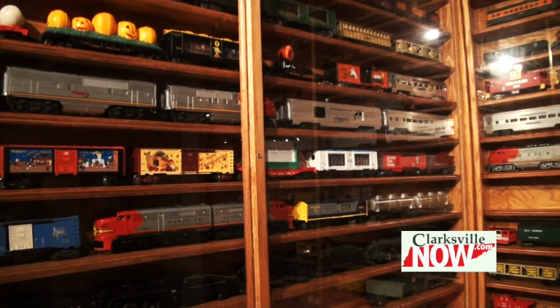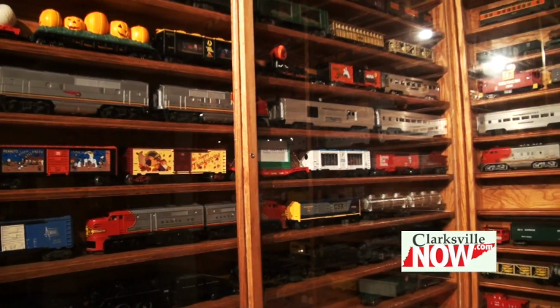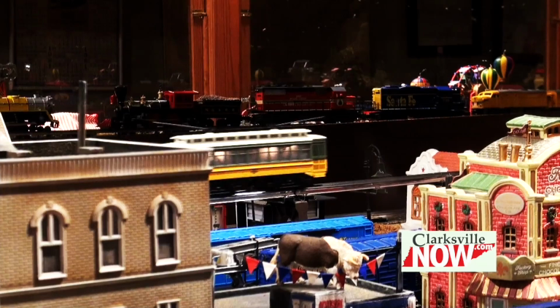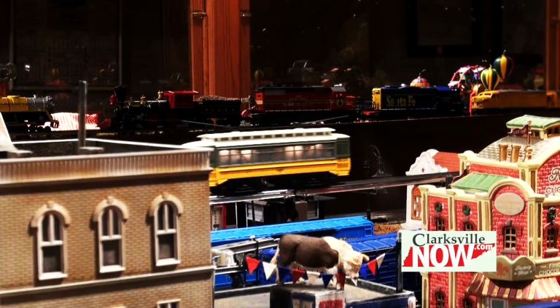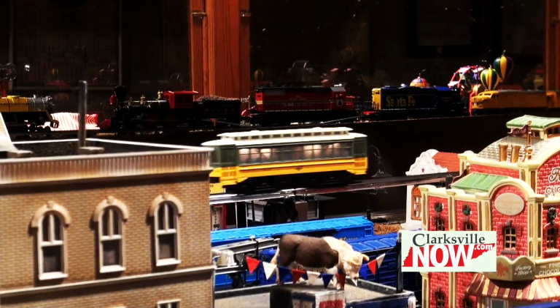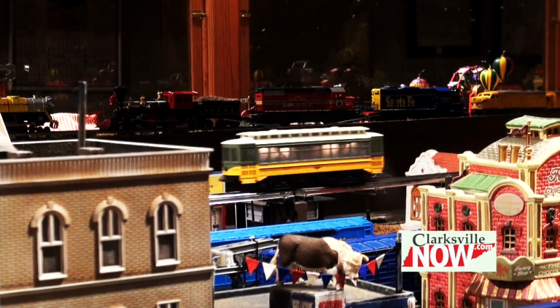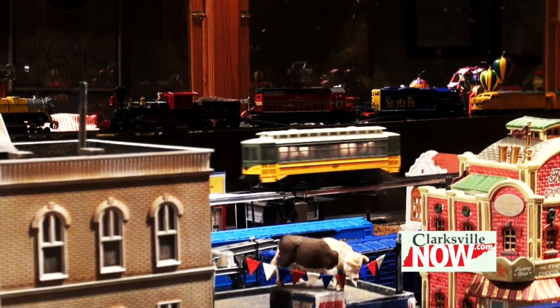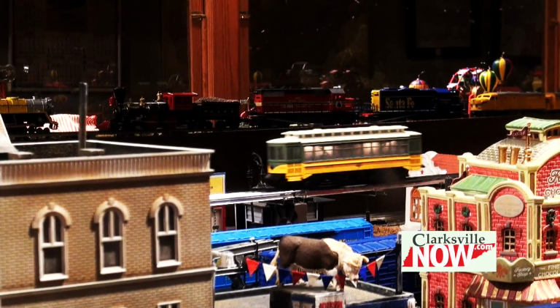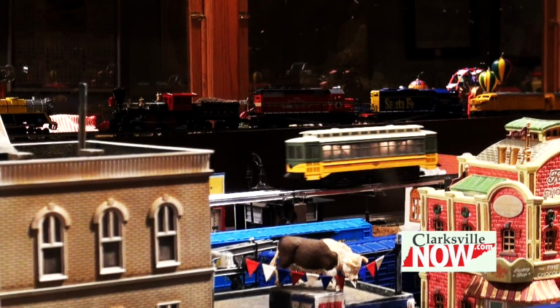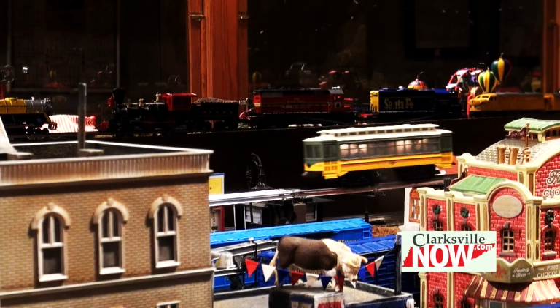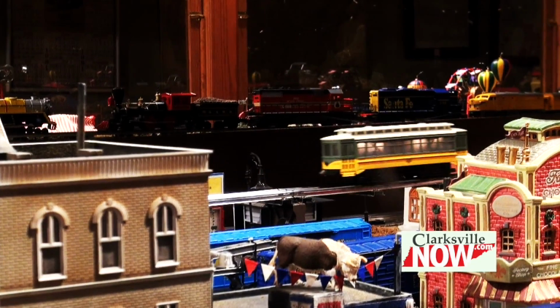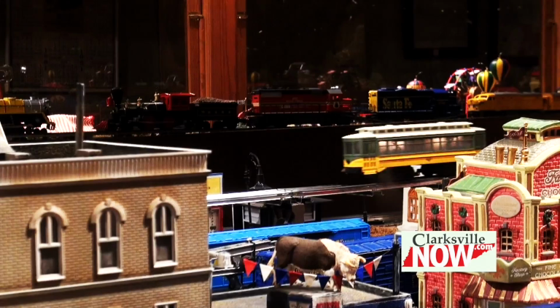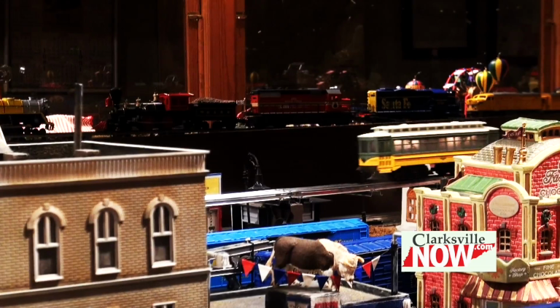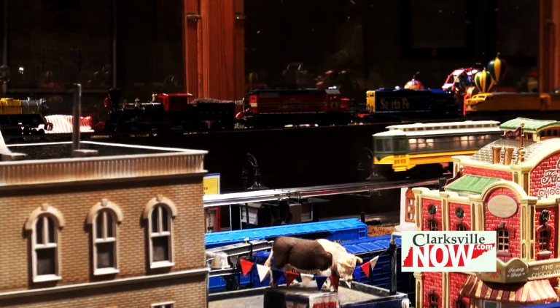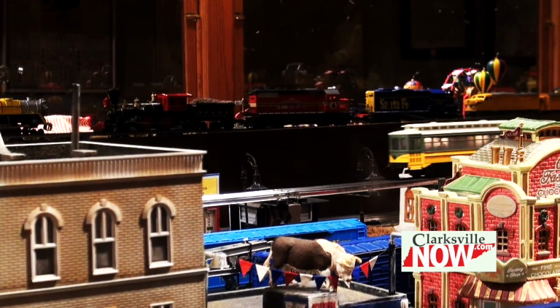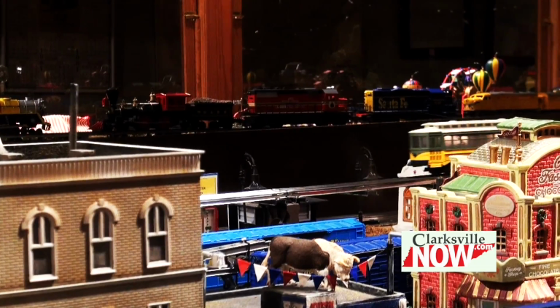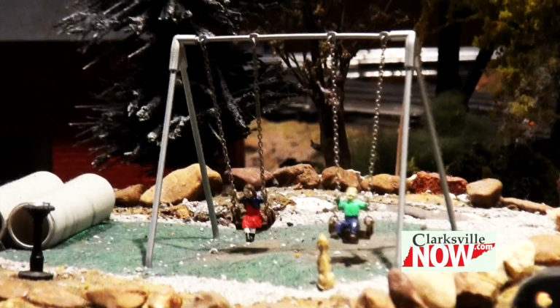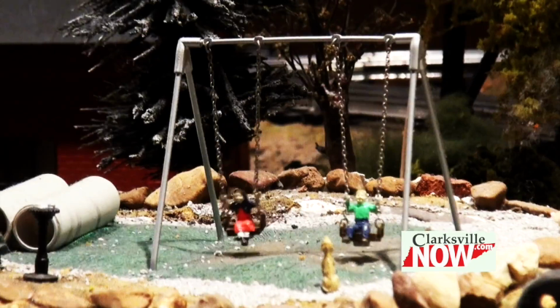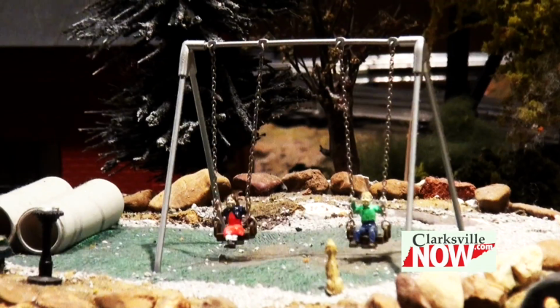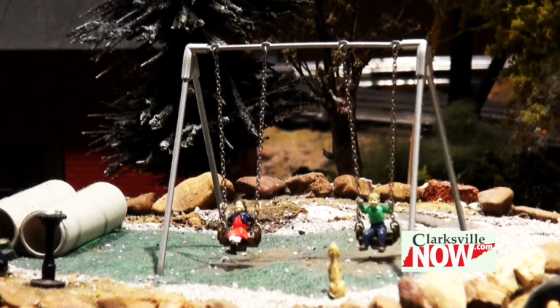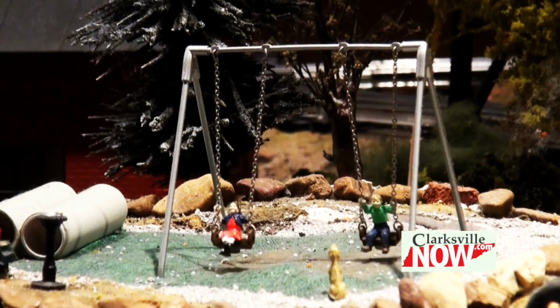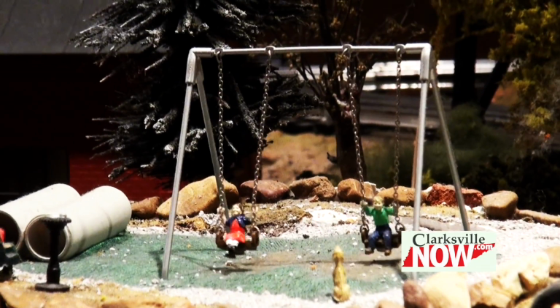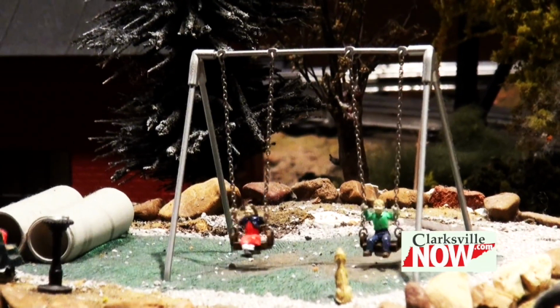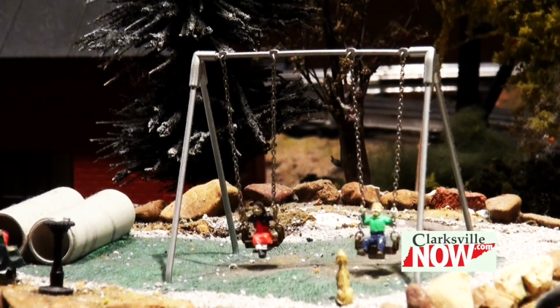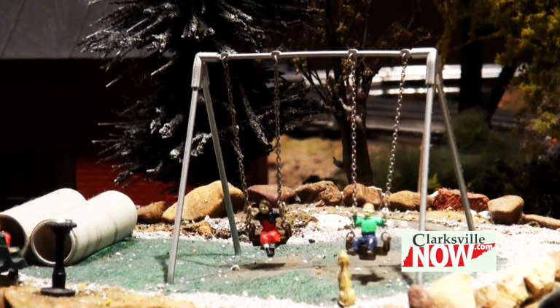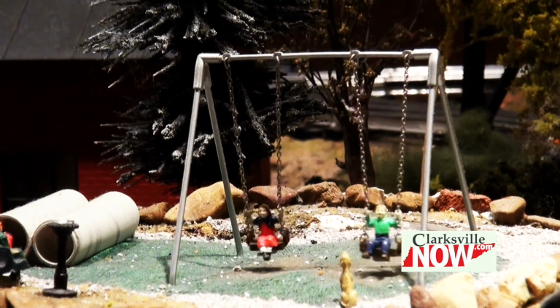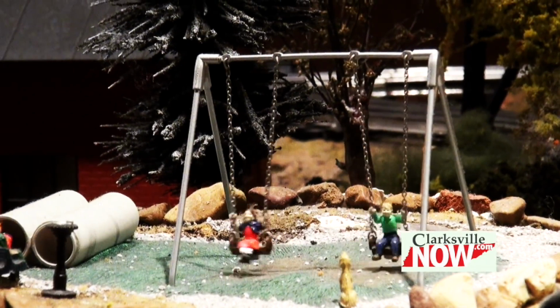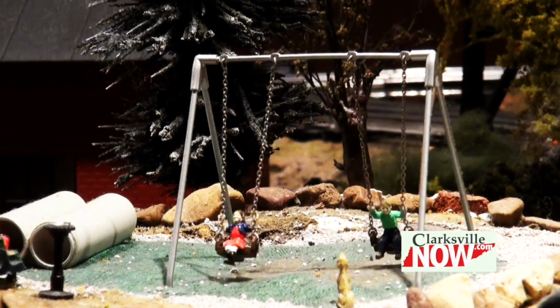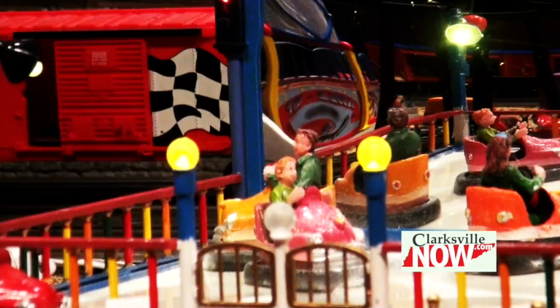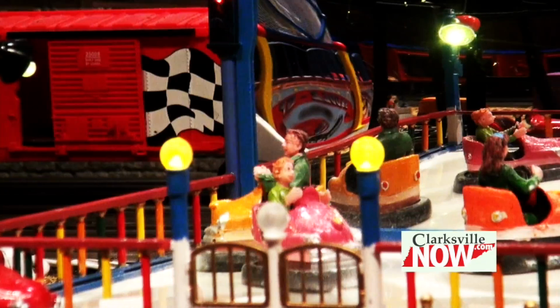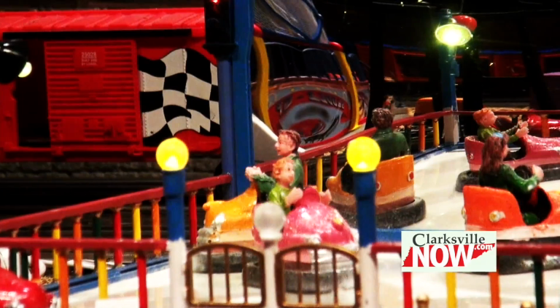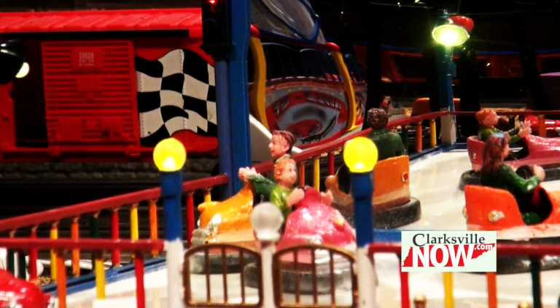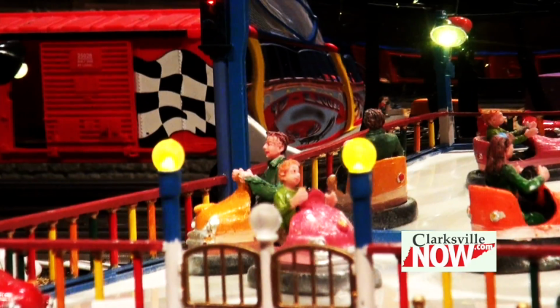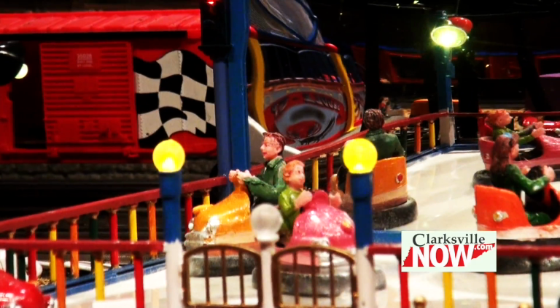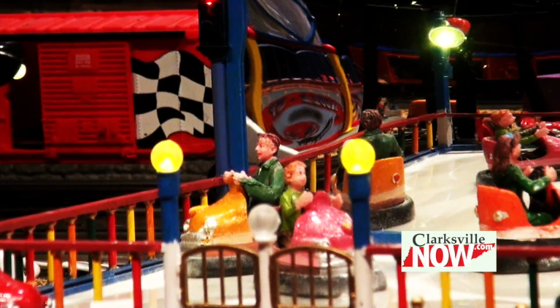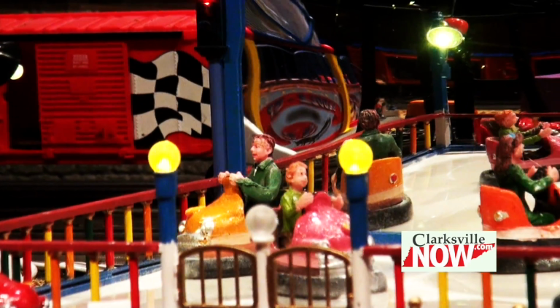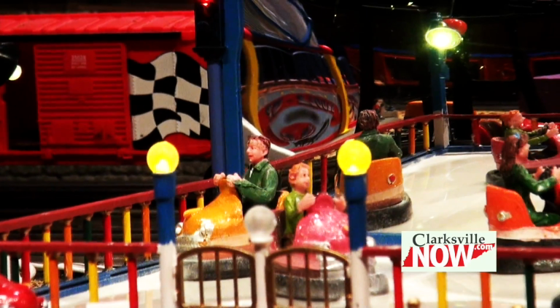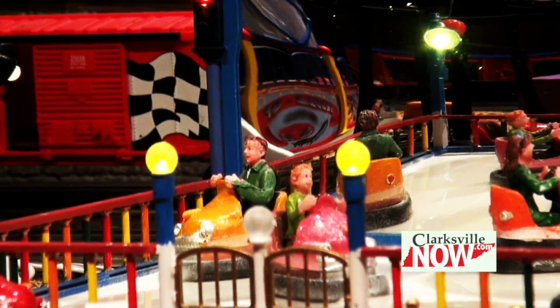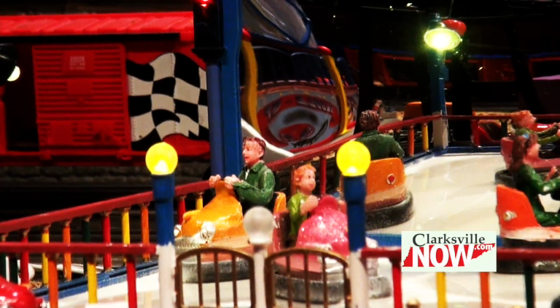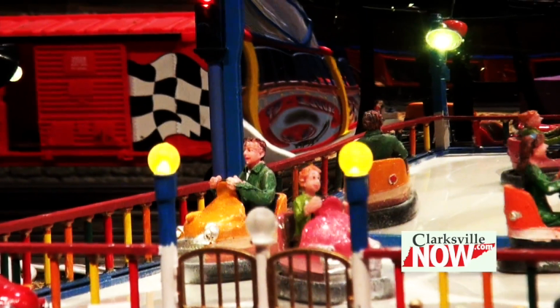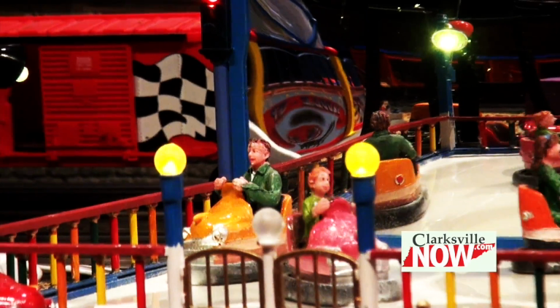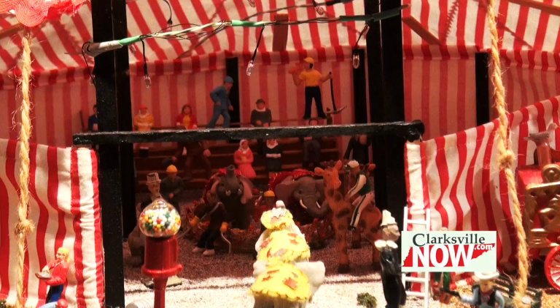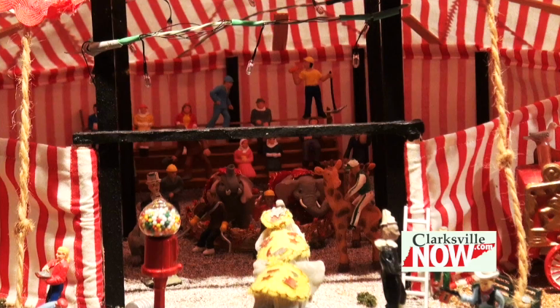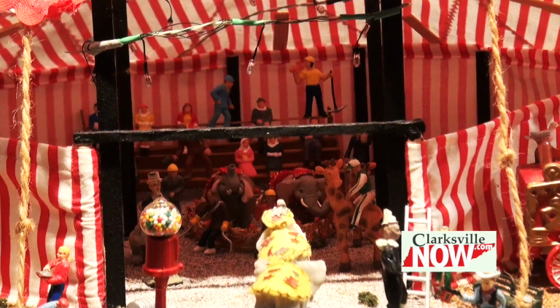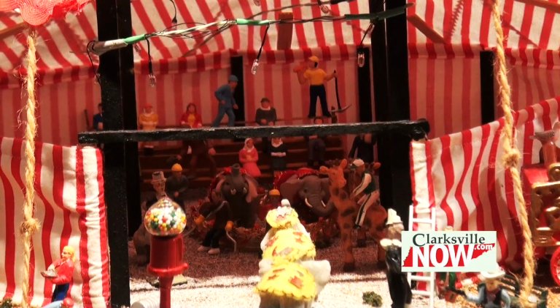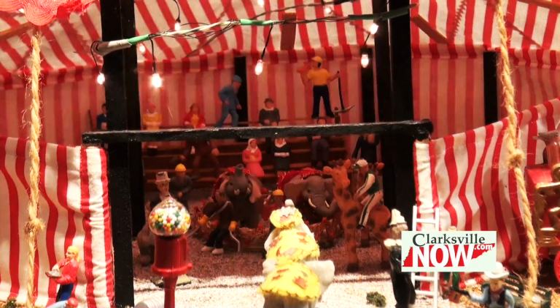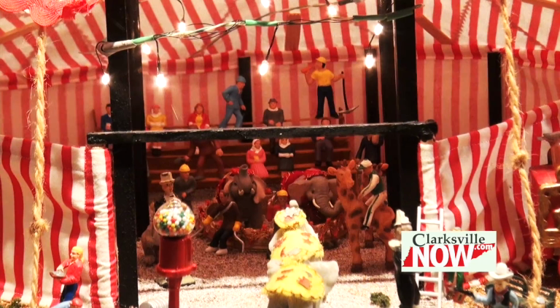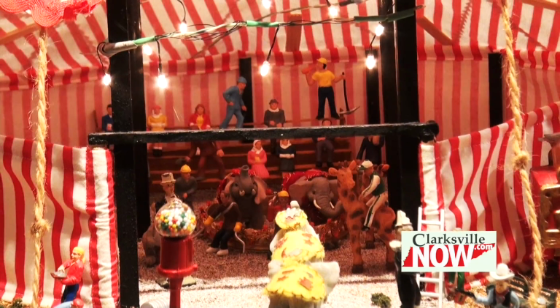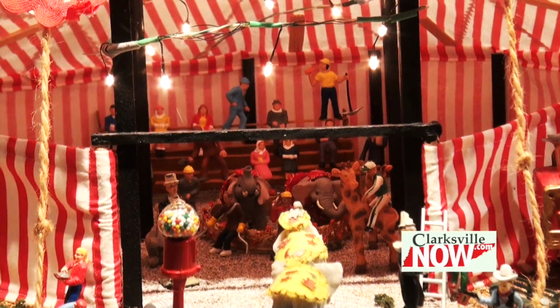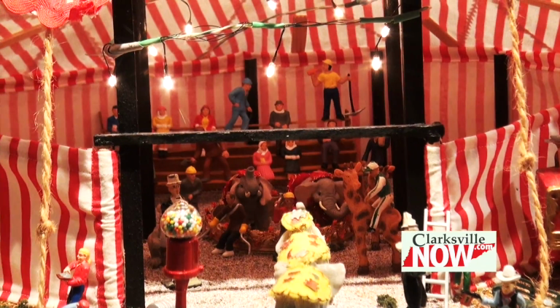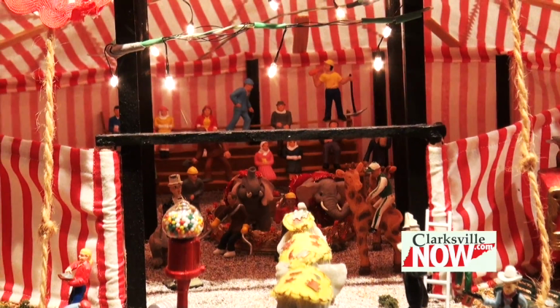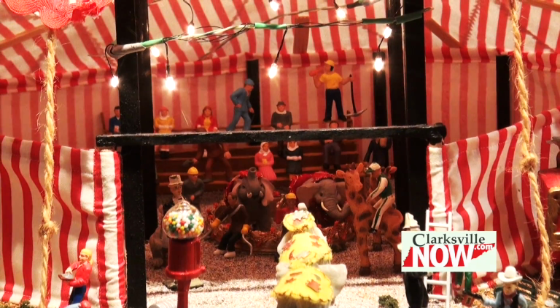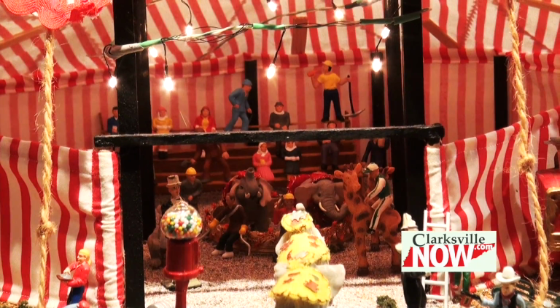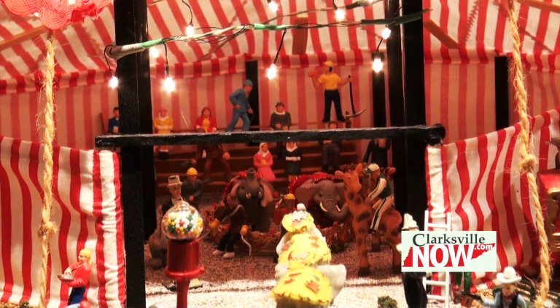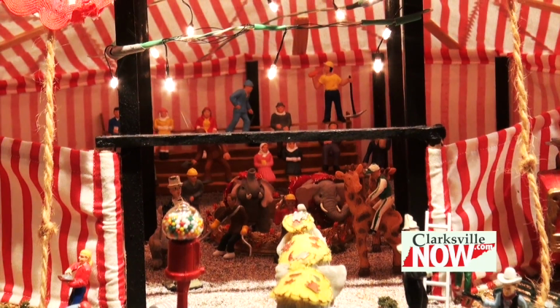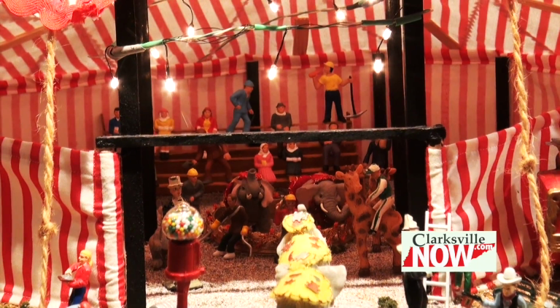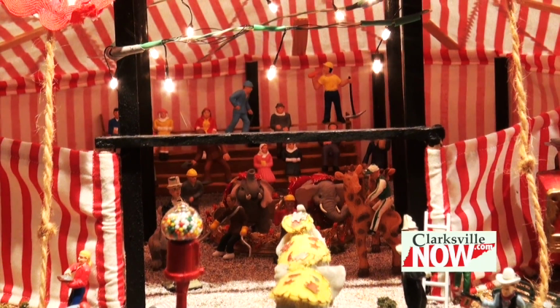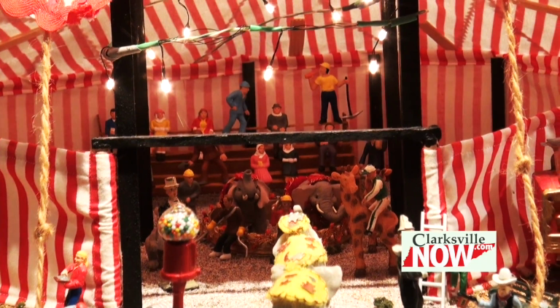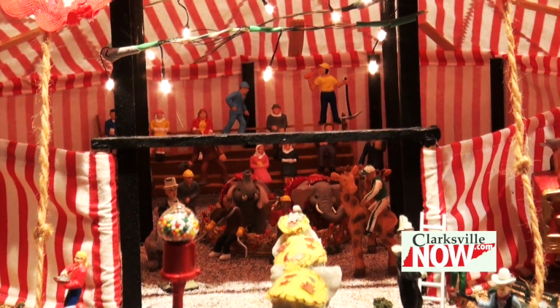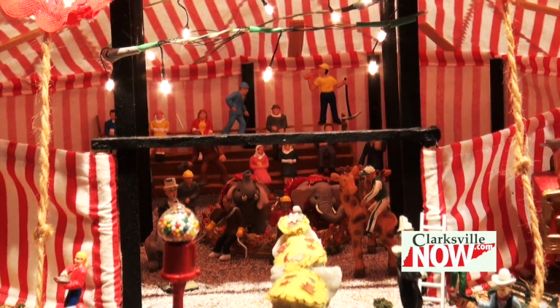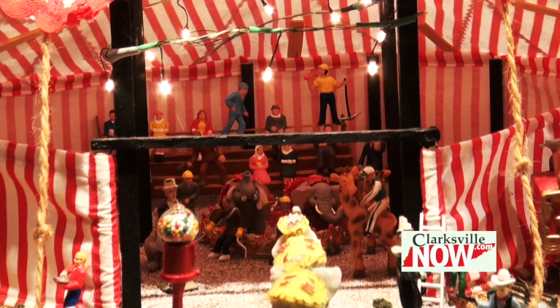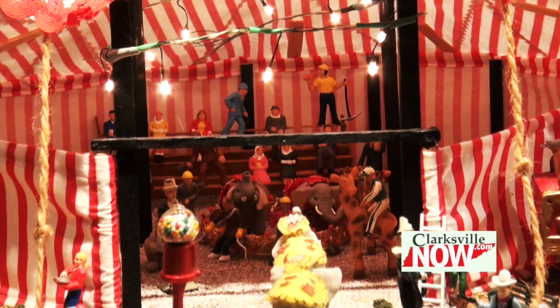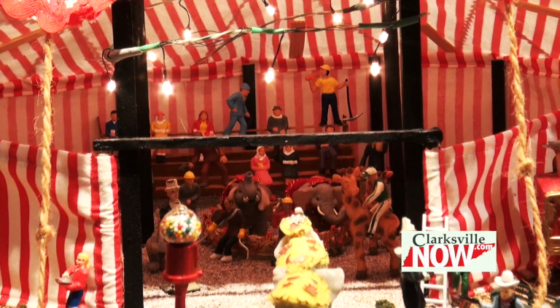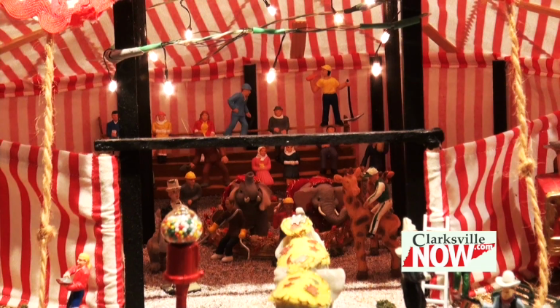Throughout the week you can come and press the buttons around the display. And the model trains run every Sunday from 1 to 4.